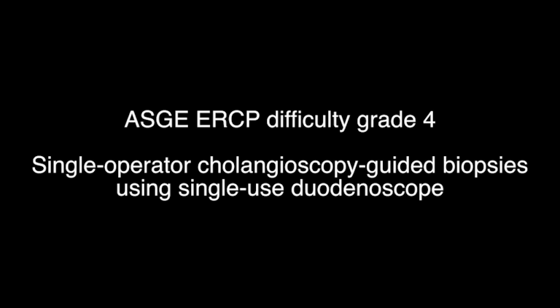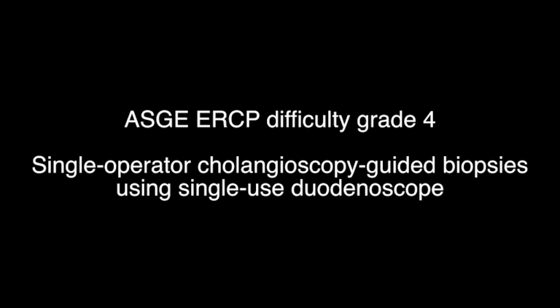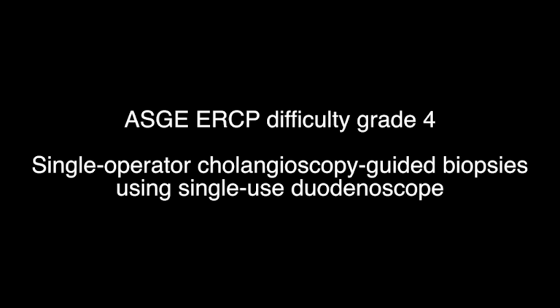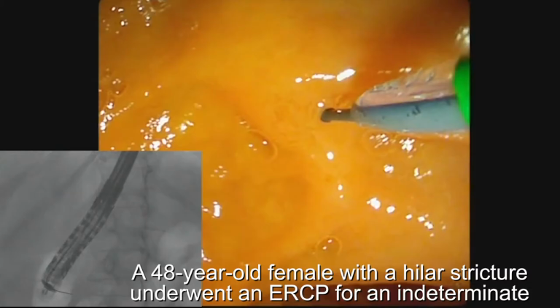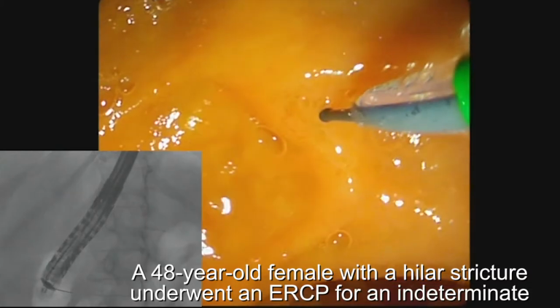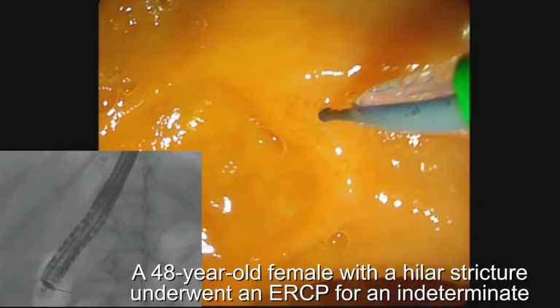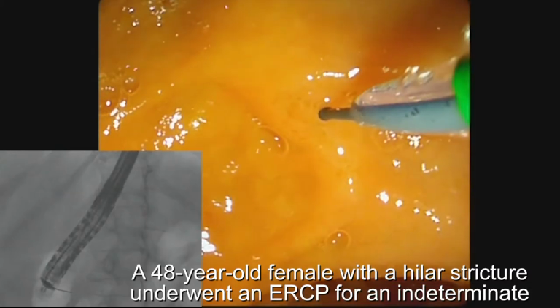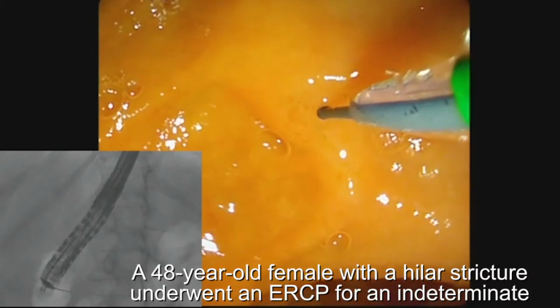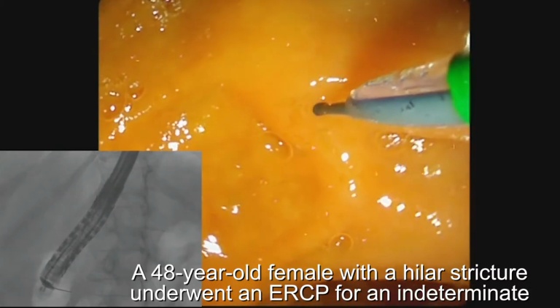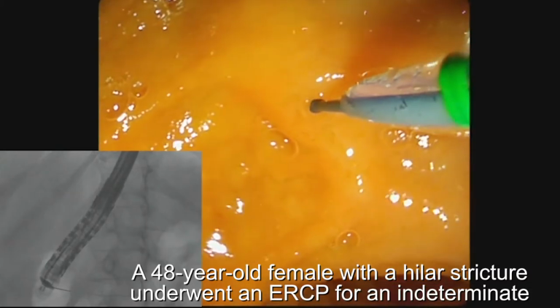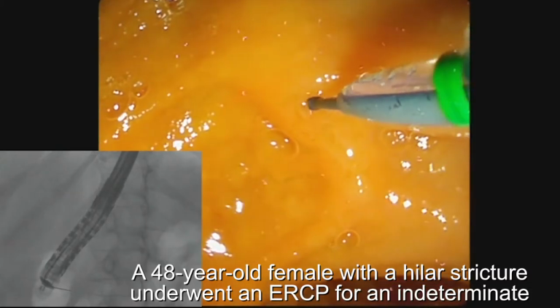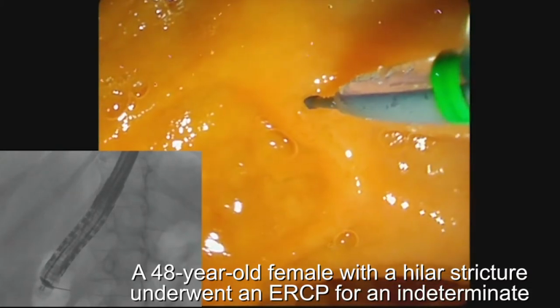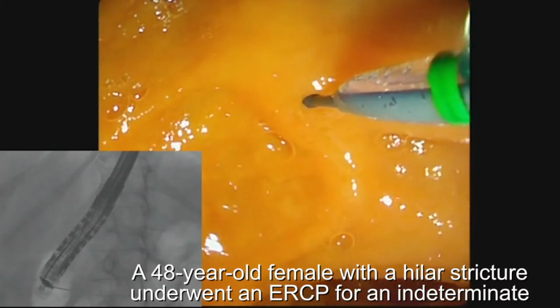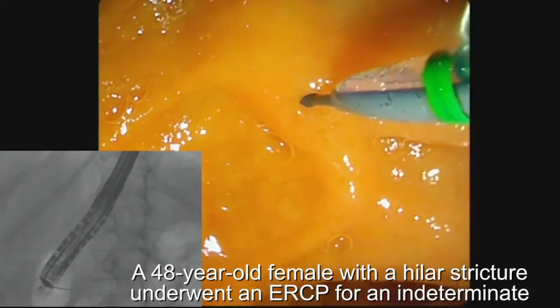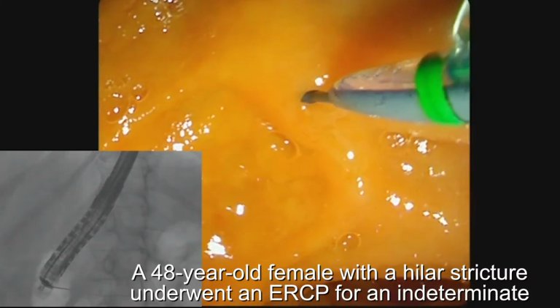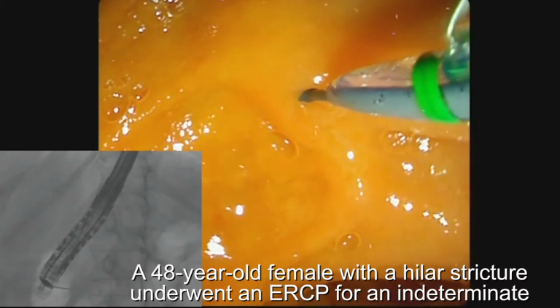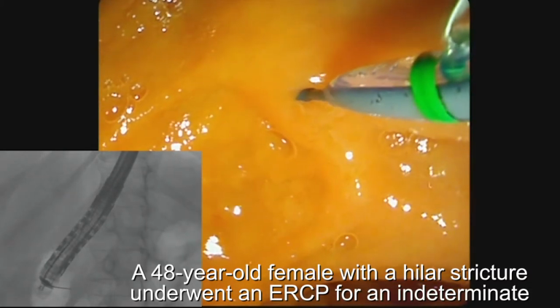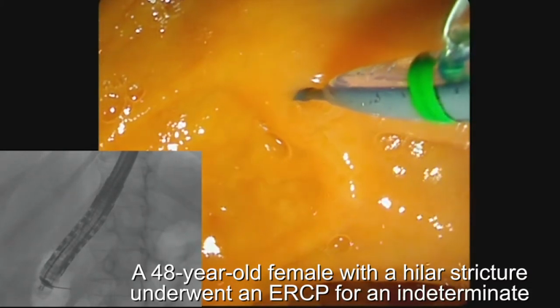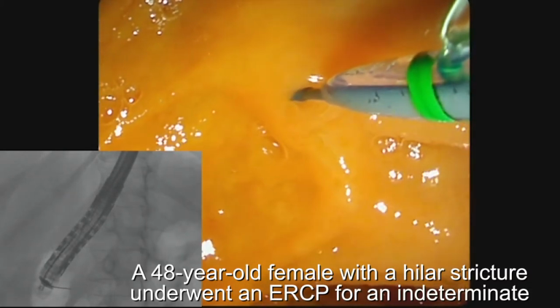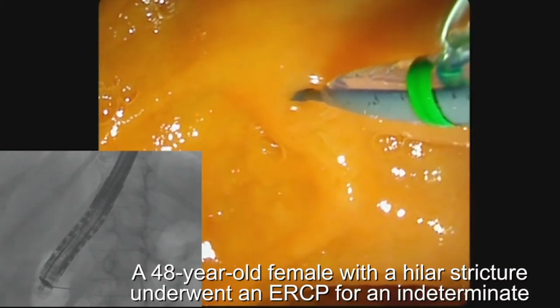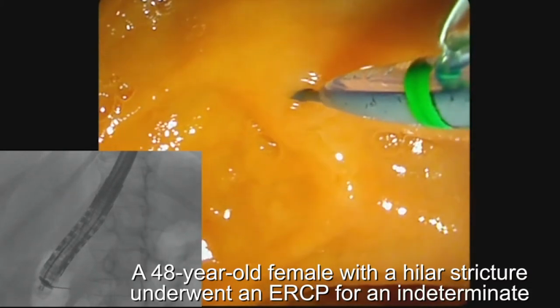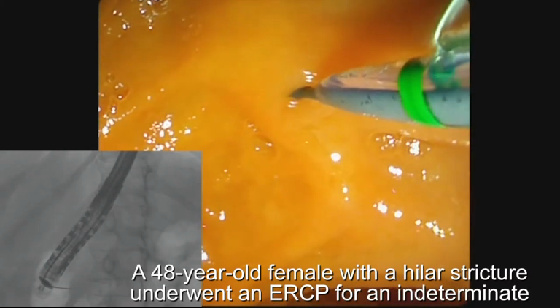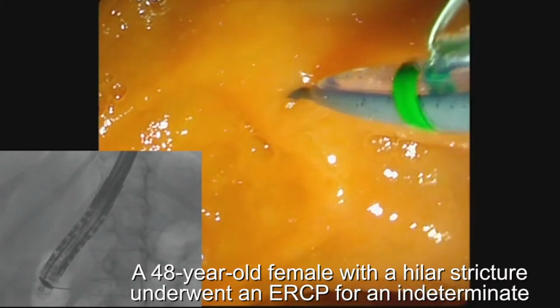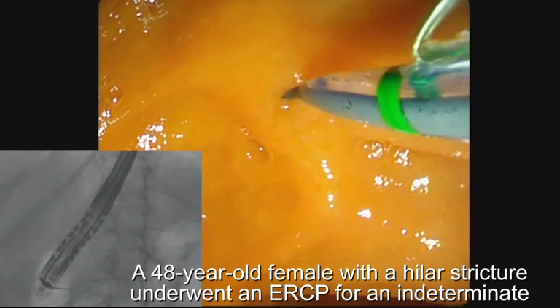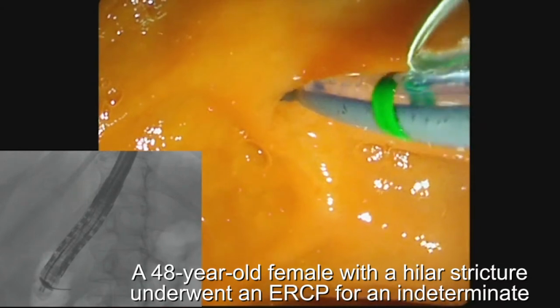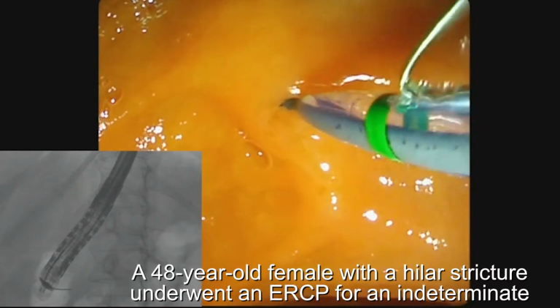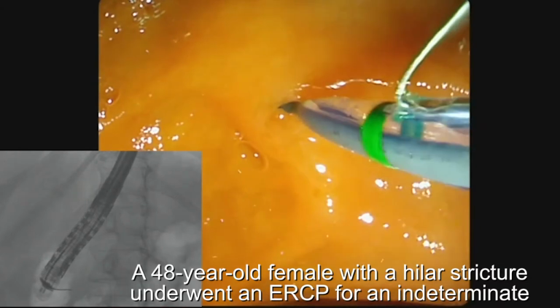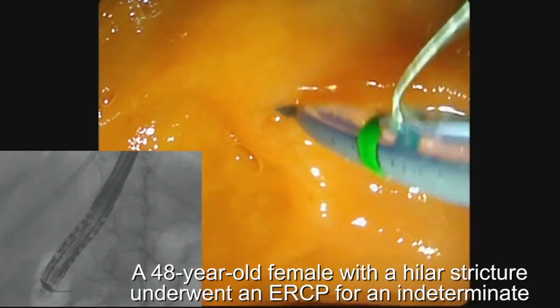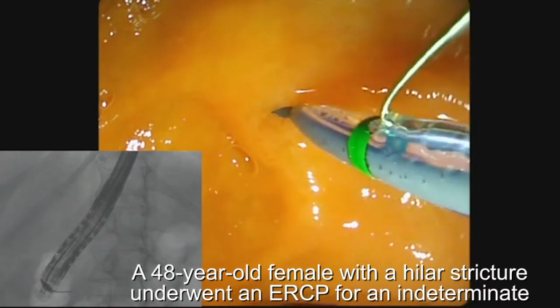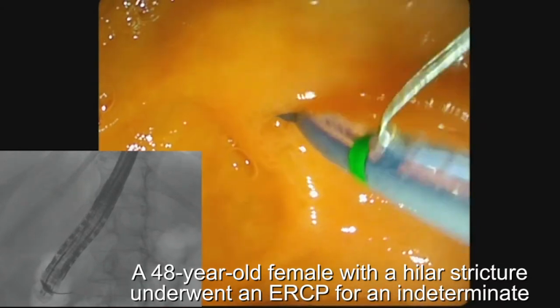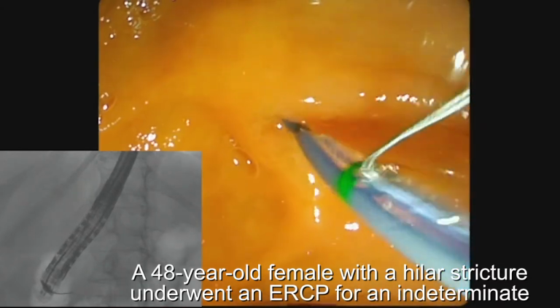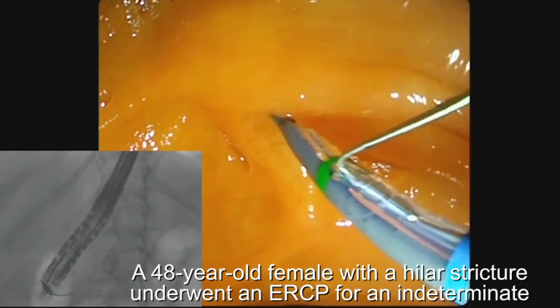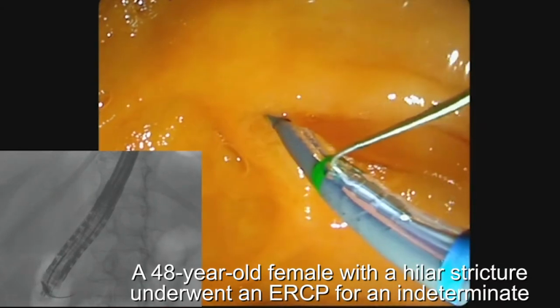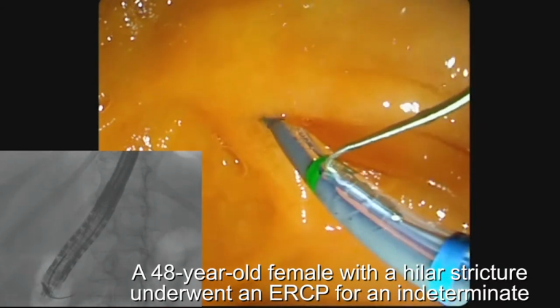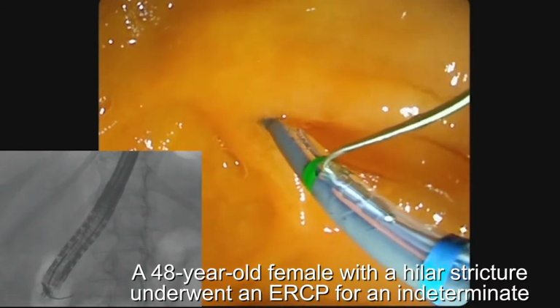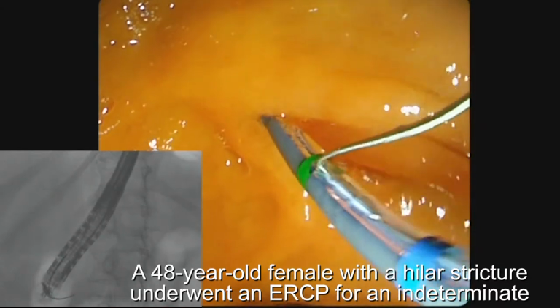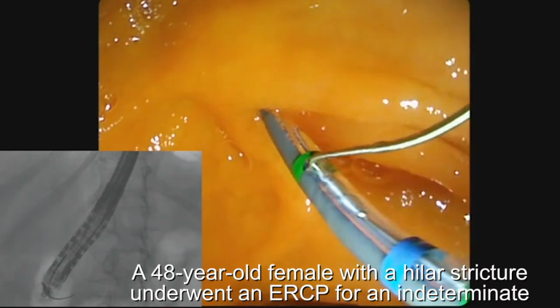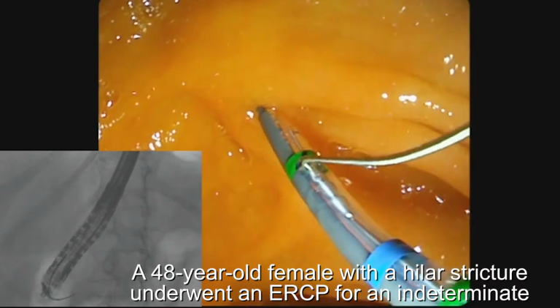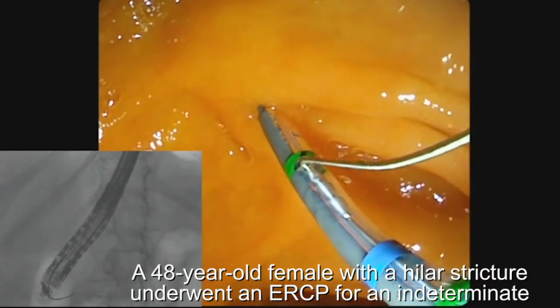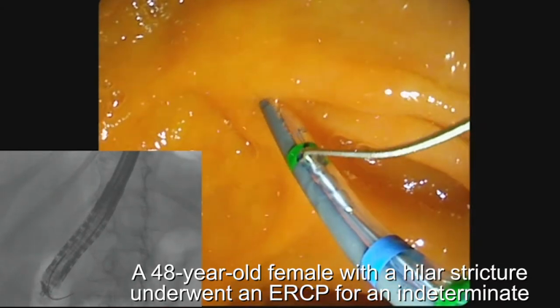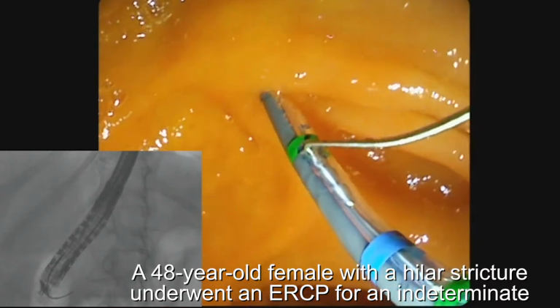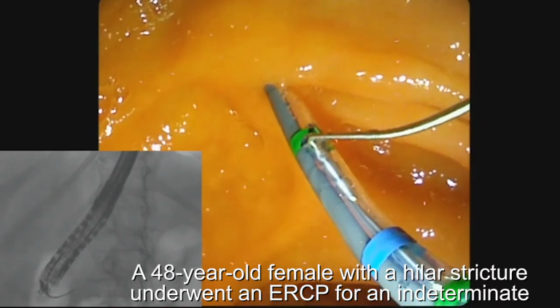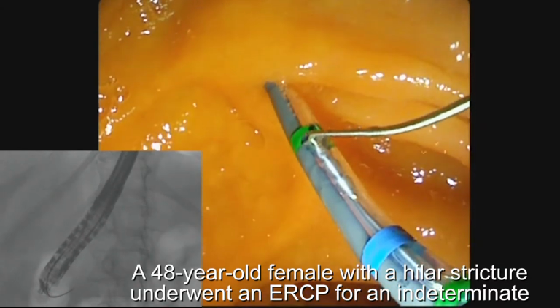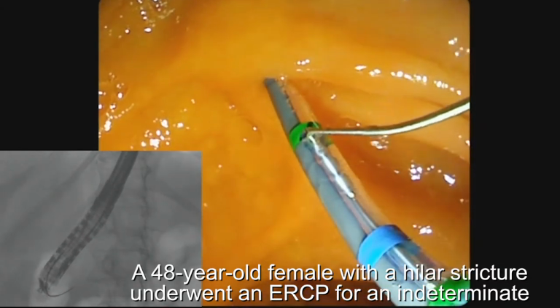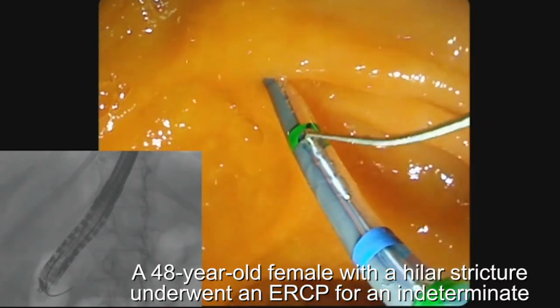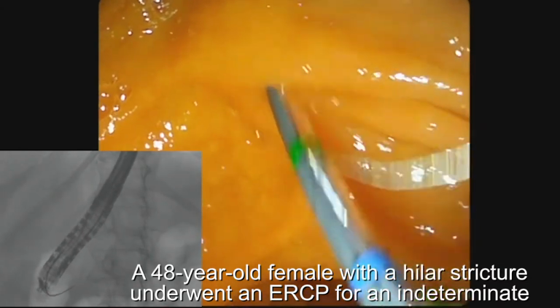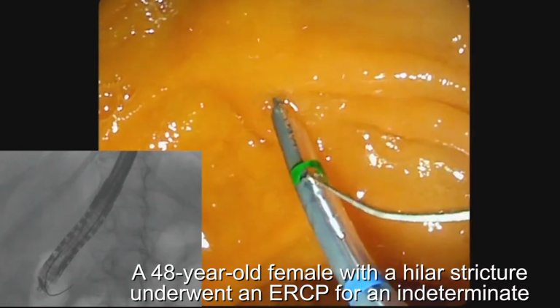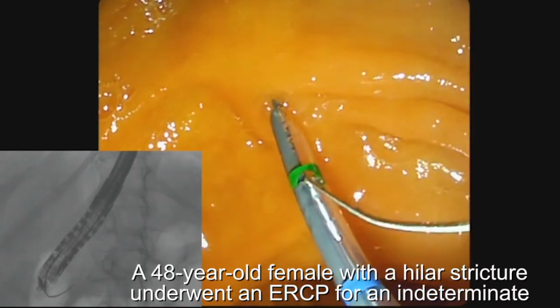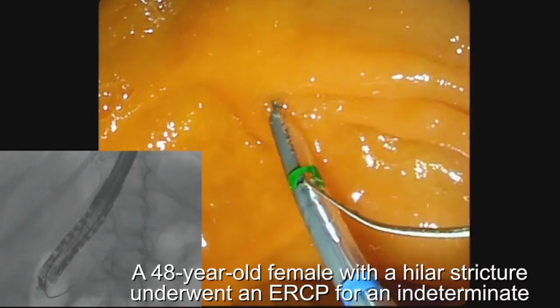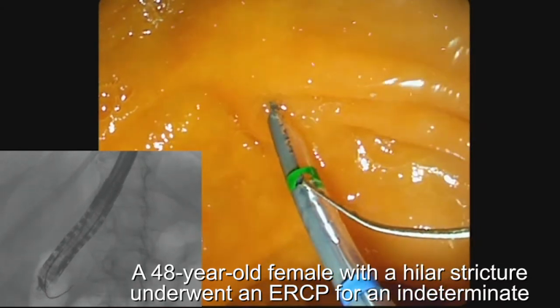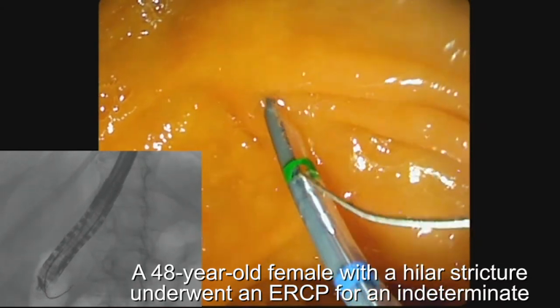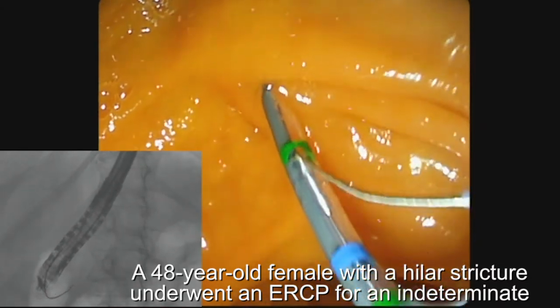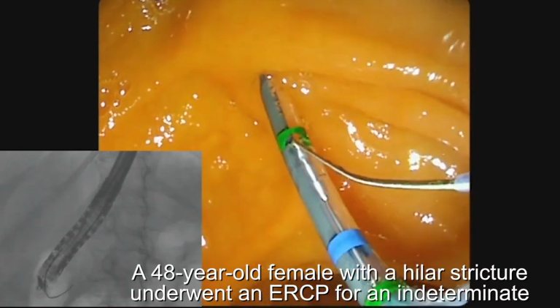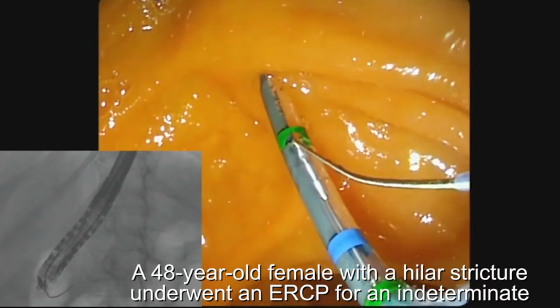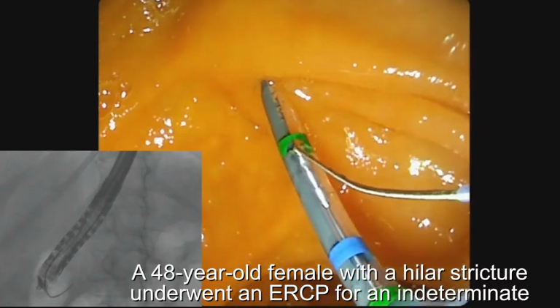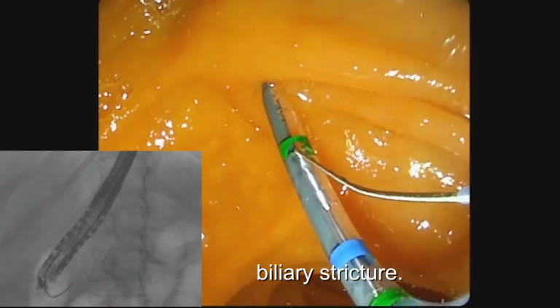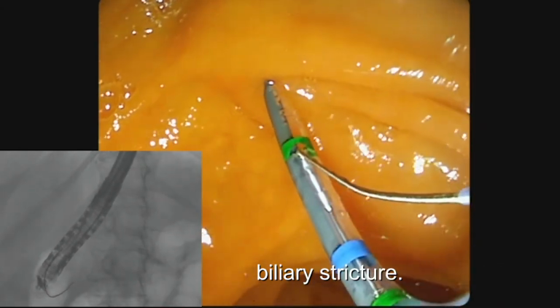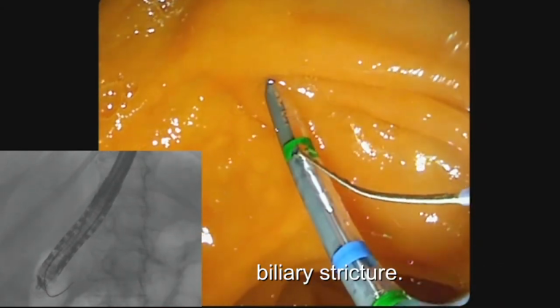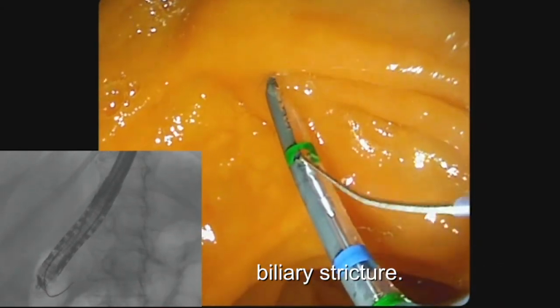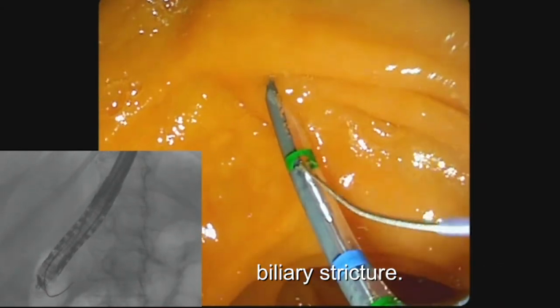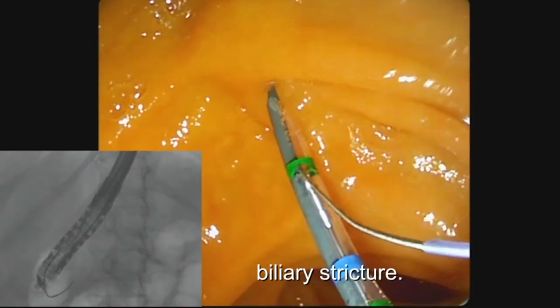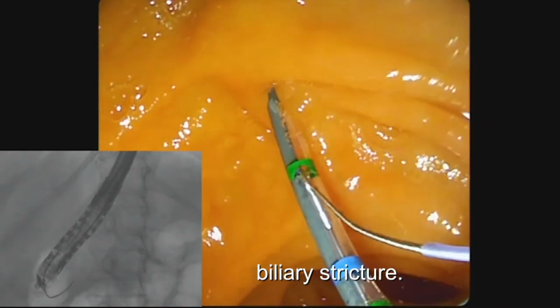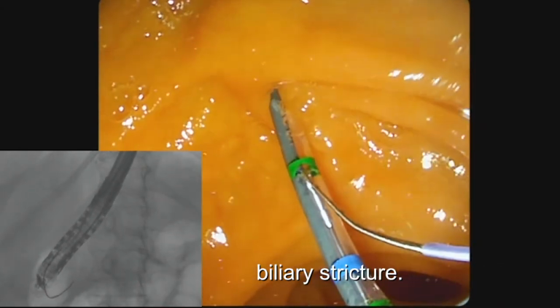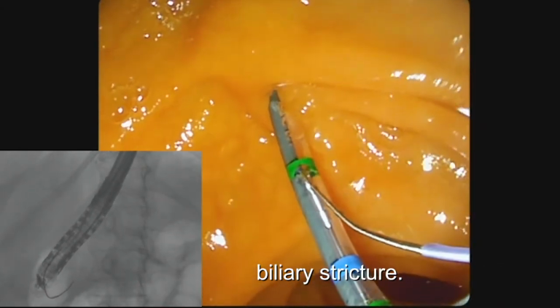A 48-year-old female with a hilar stricture underwent an ERCP for an indeterminate biliary stricture.